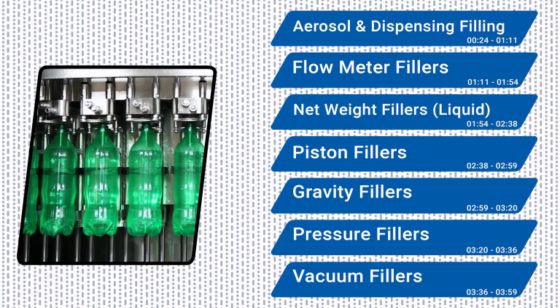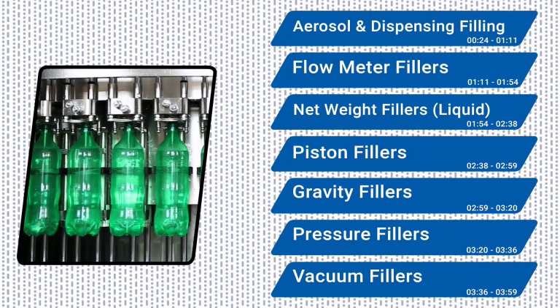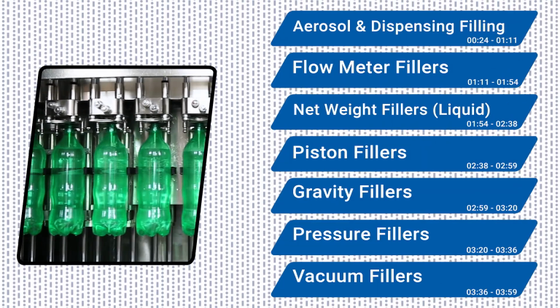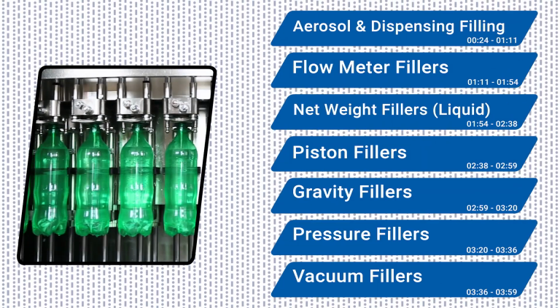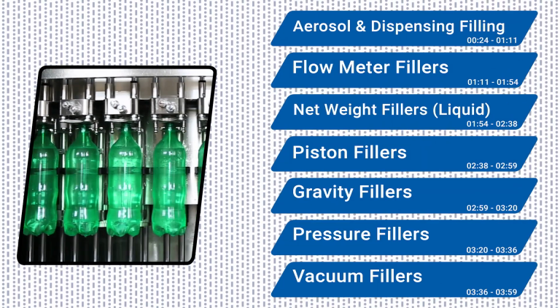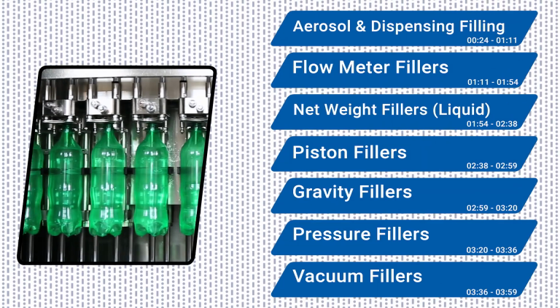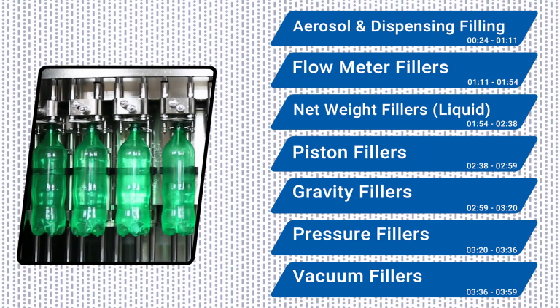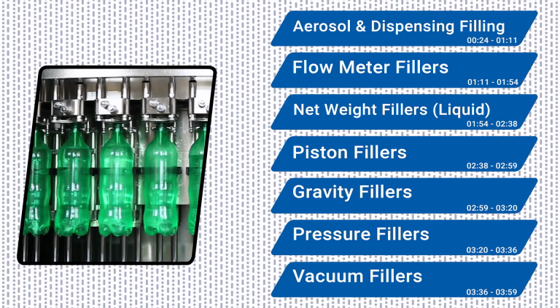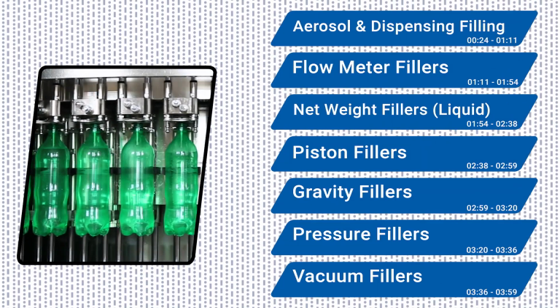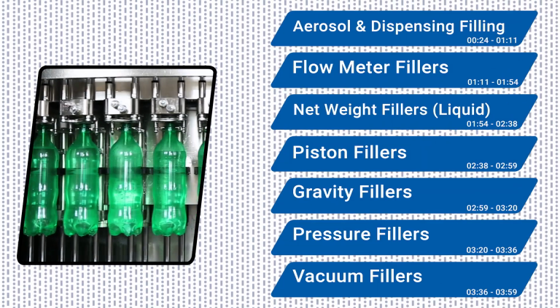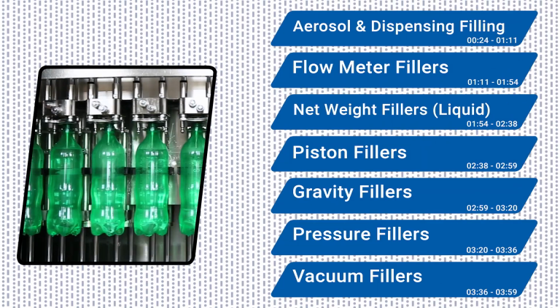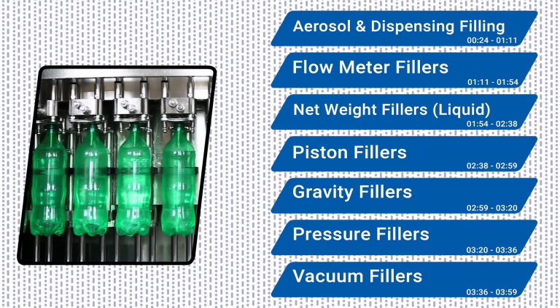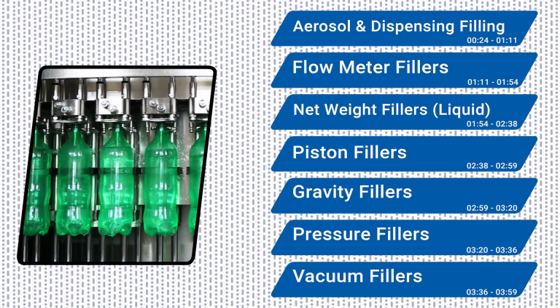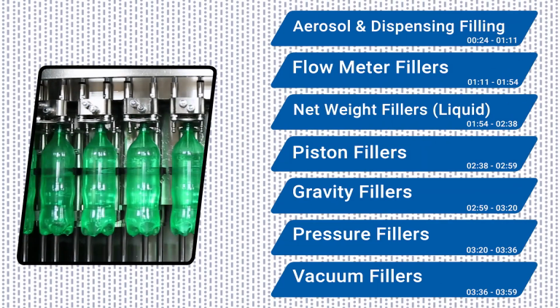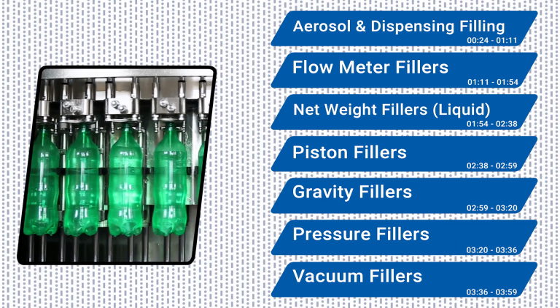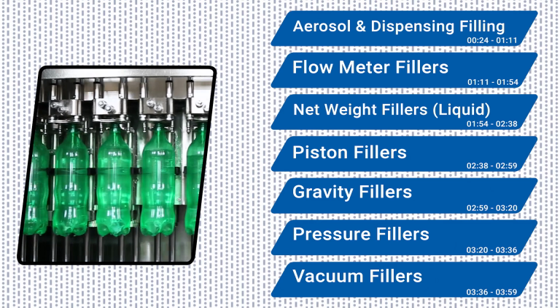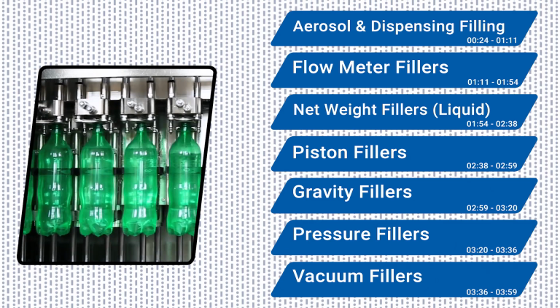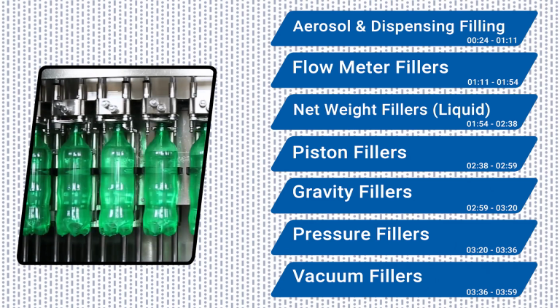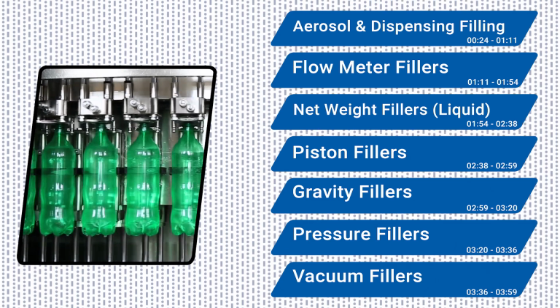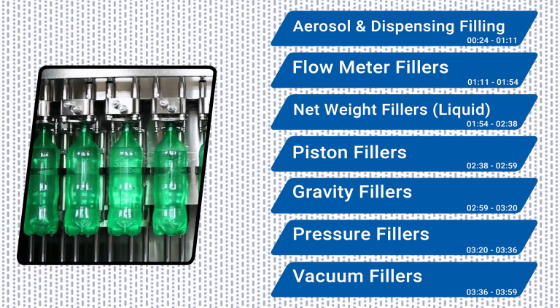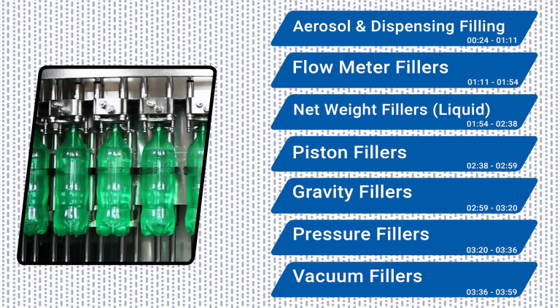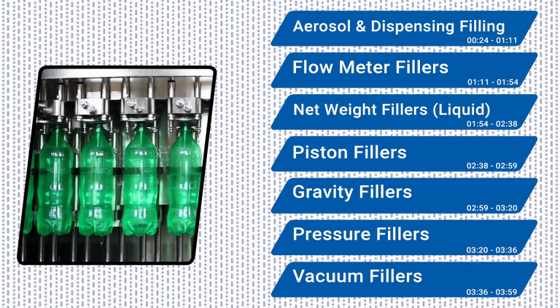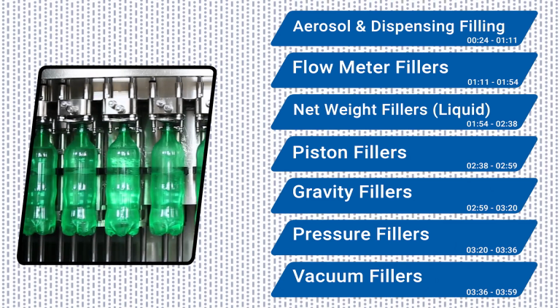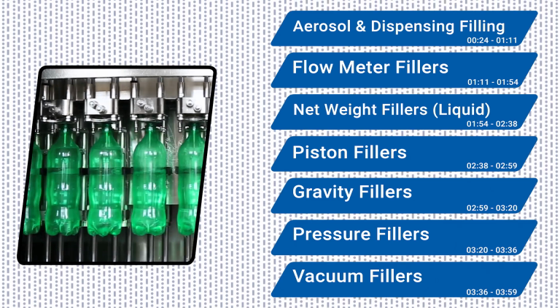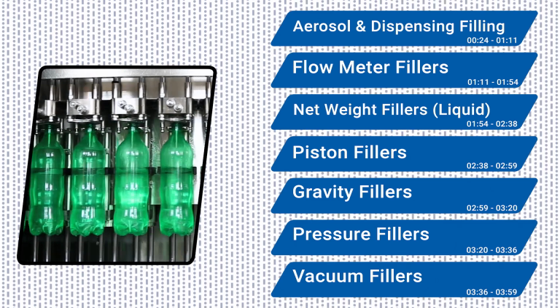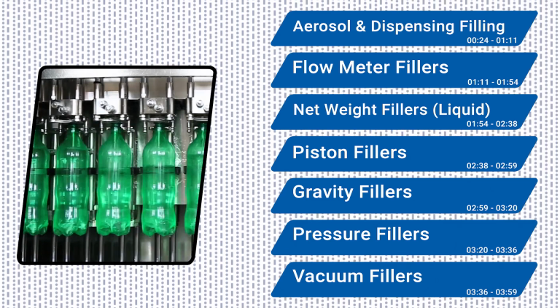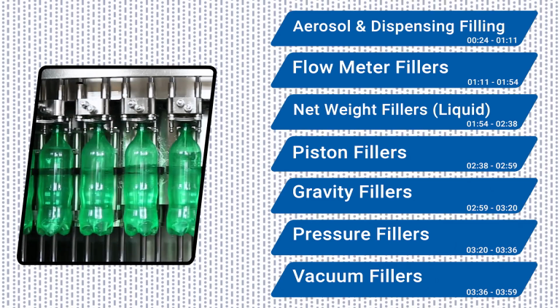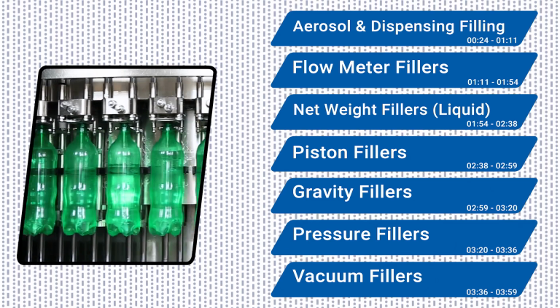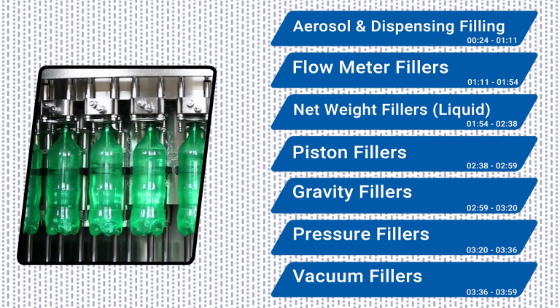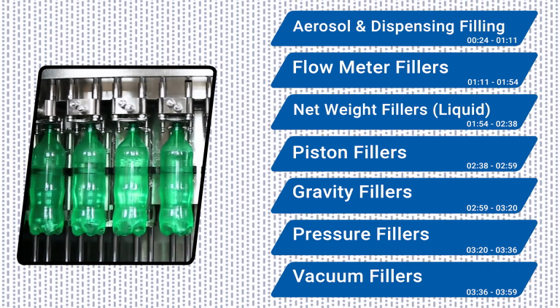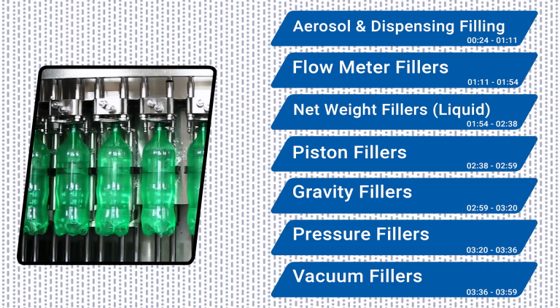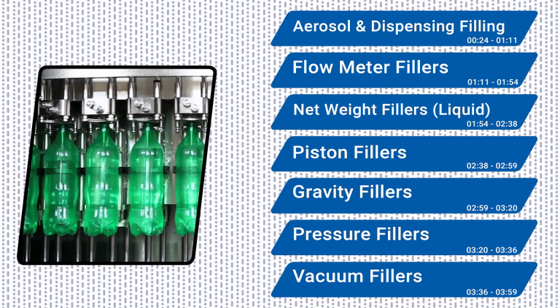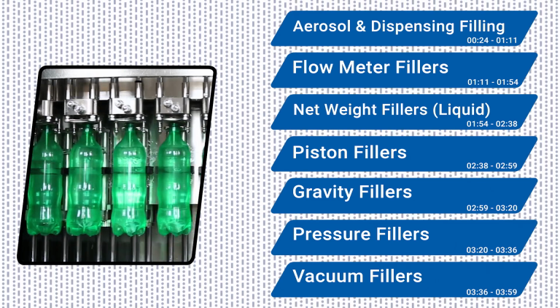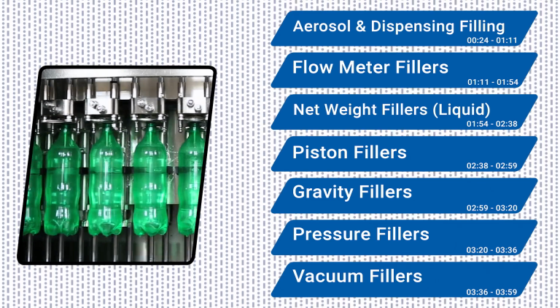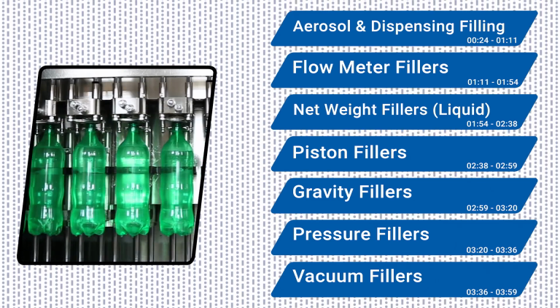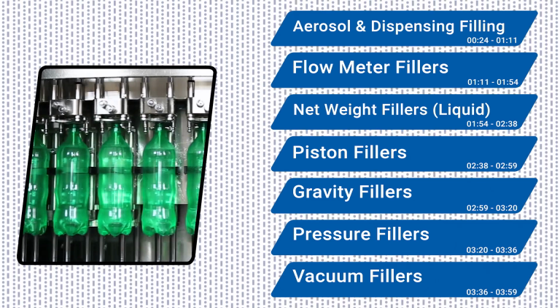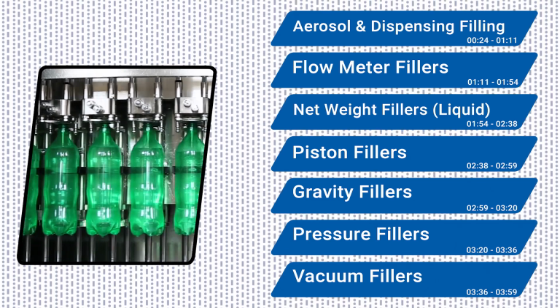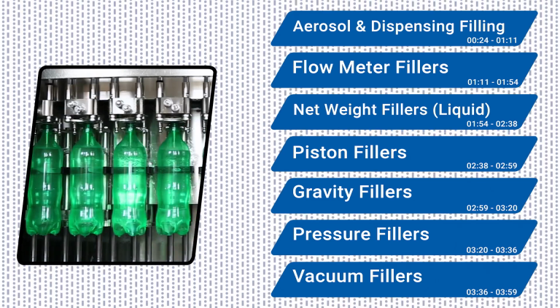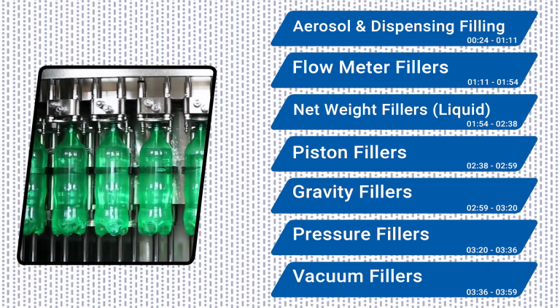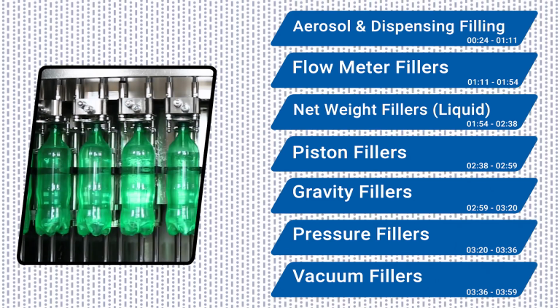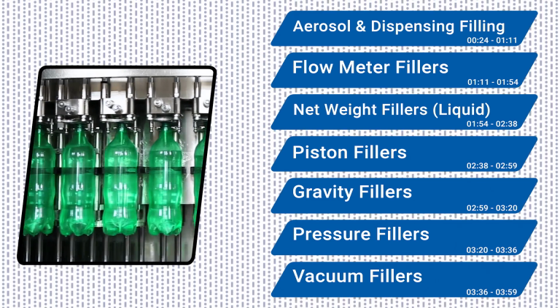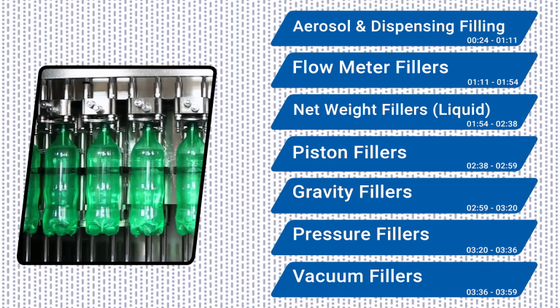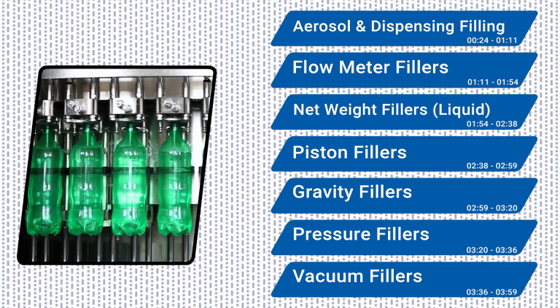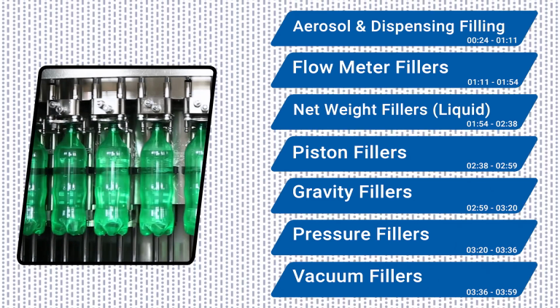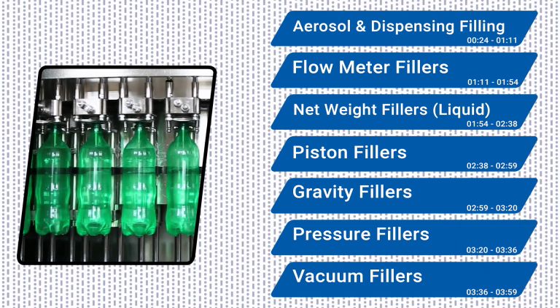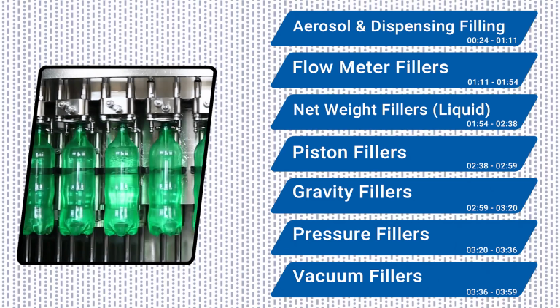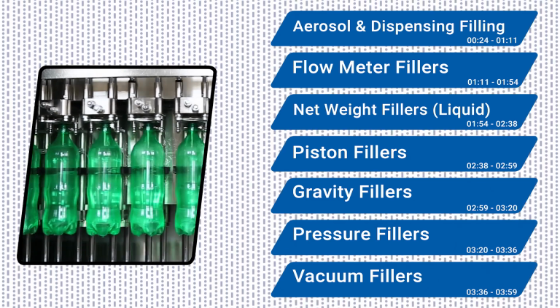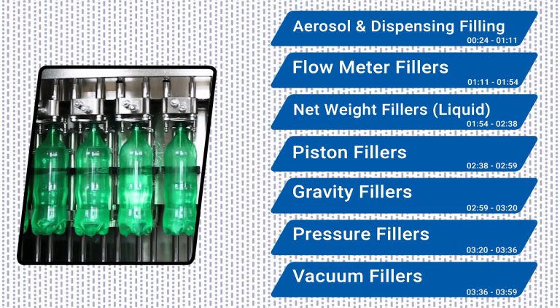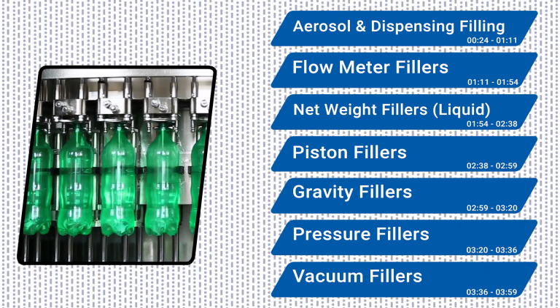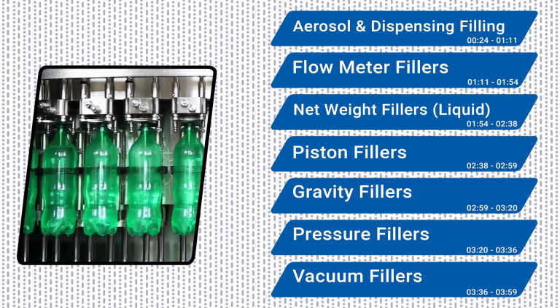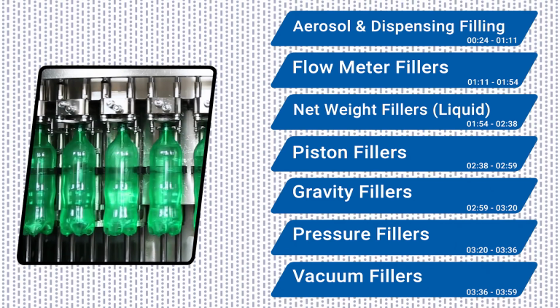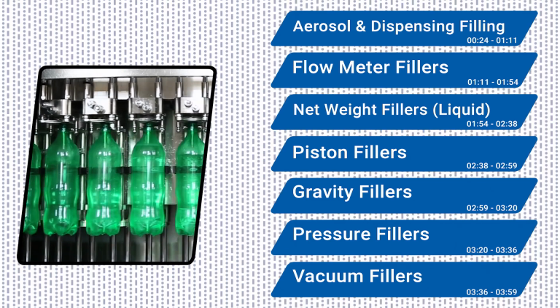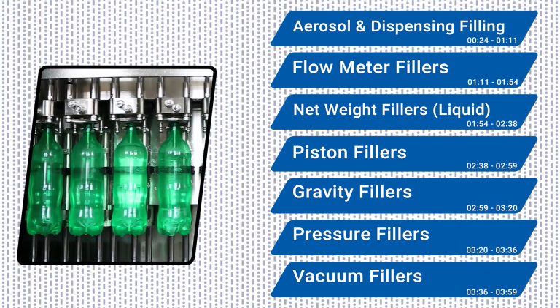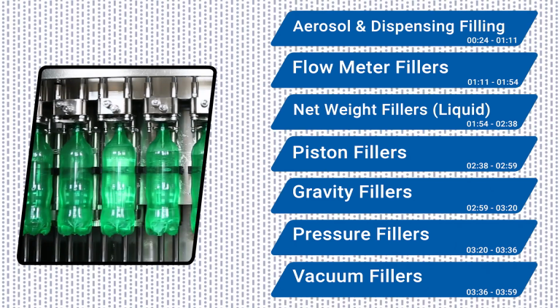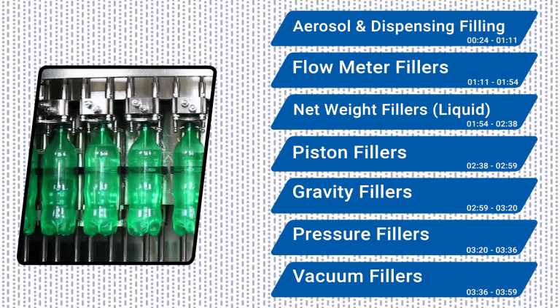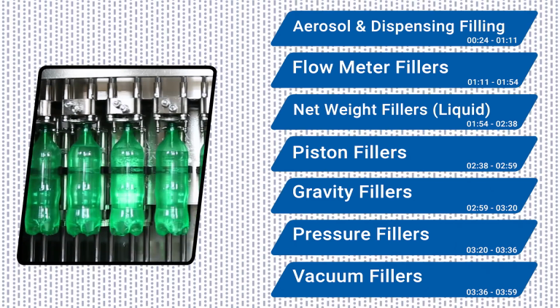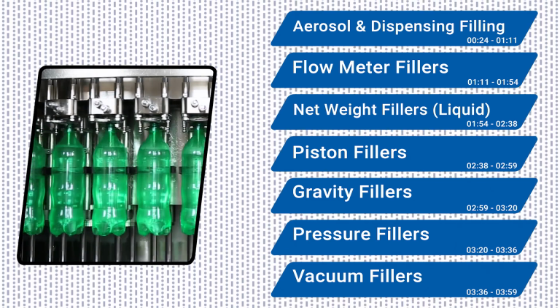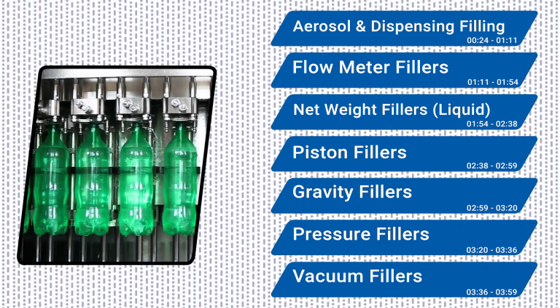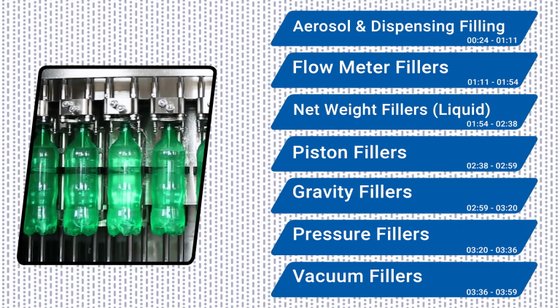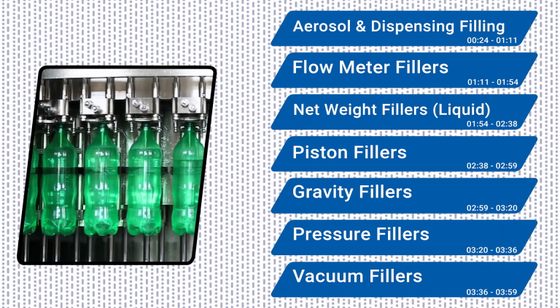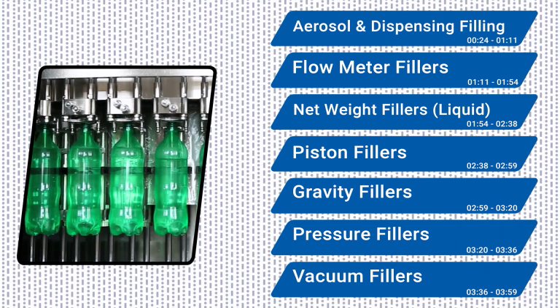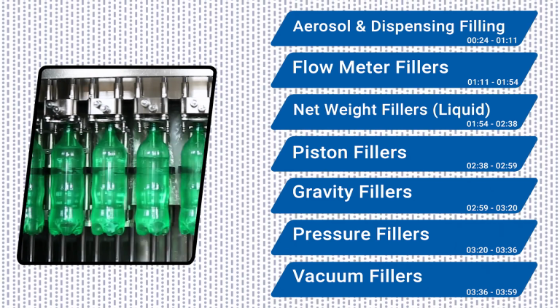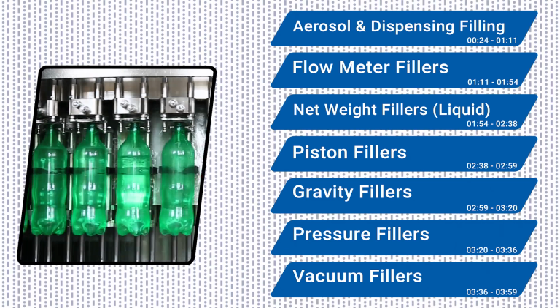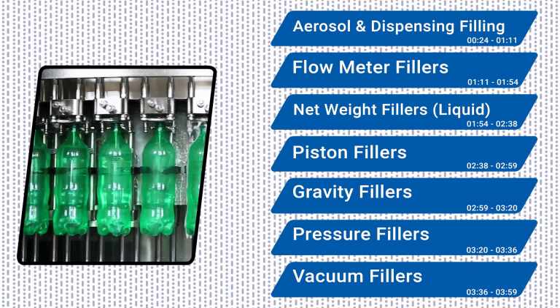Choosing the right liquid filler depends on factors including product viscosity, the type of container, the speed of your operation, and other considerations.